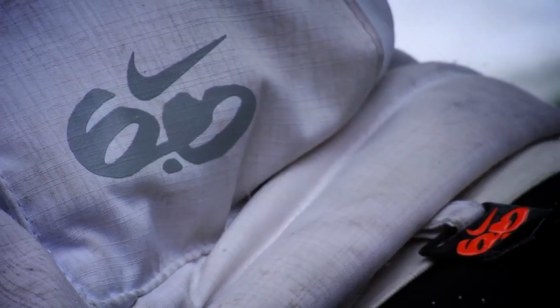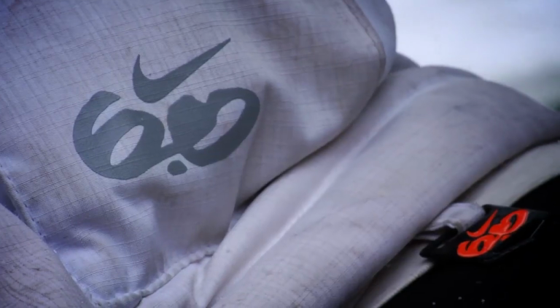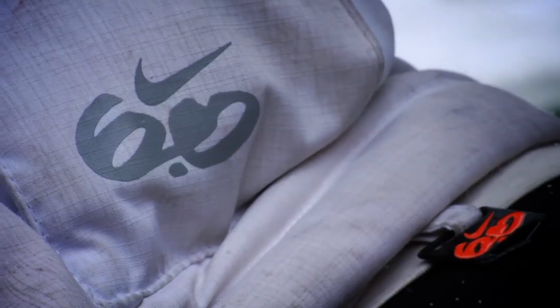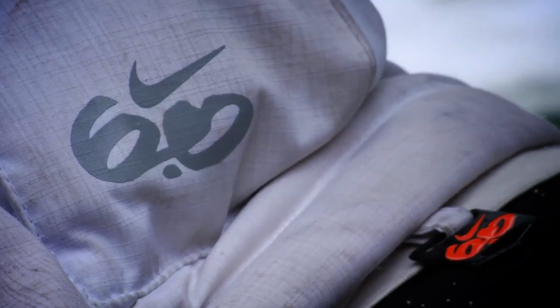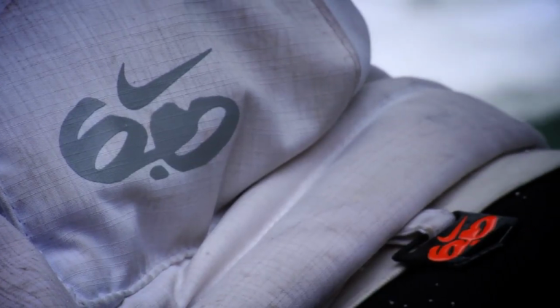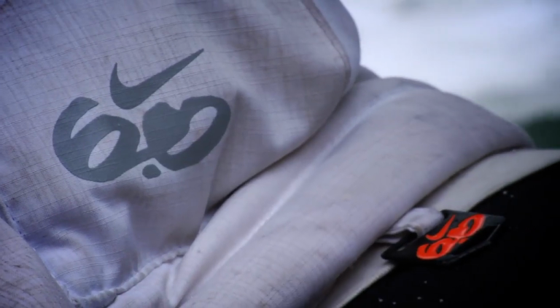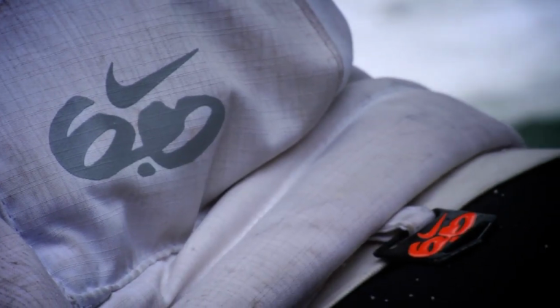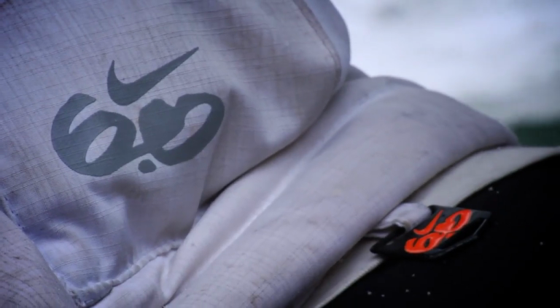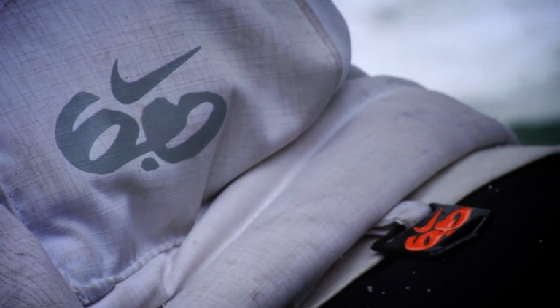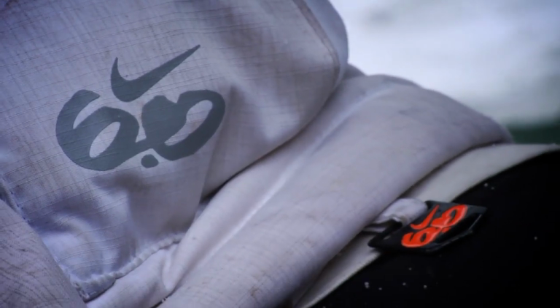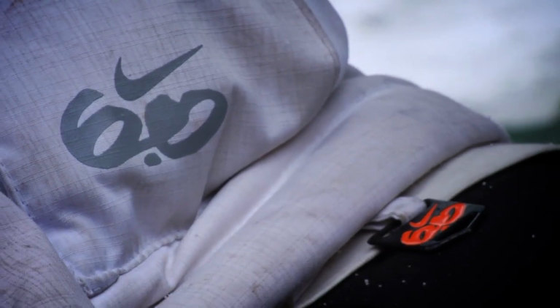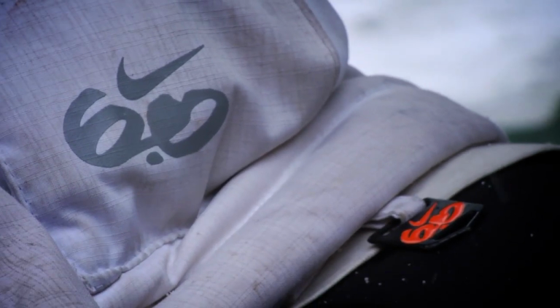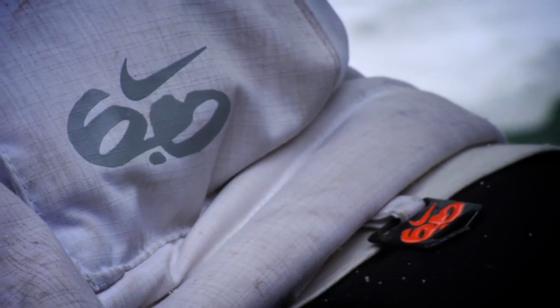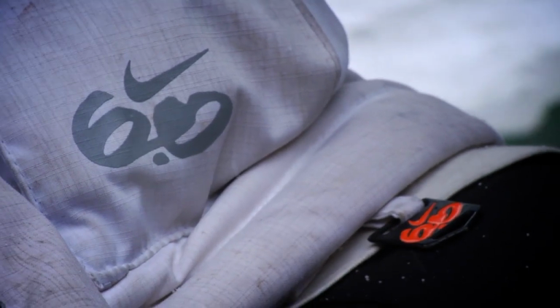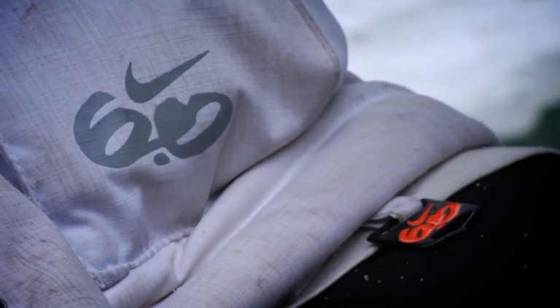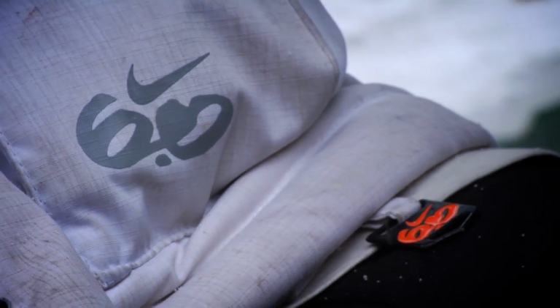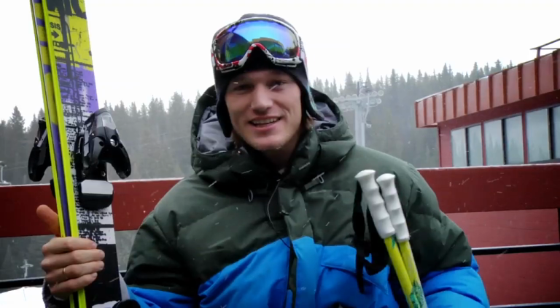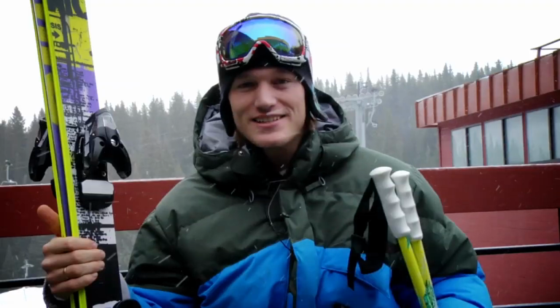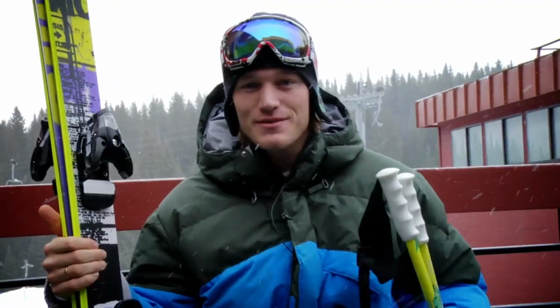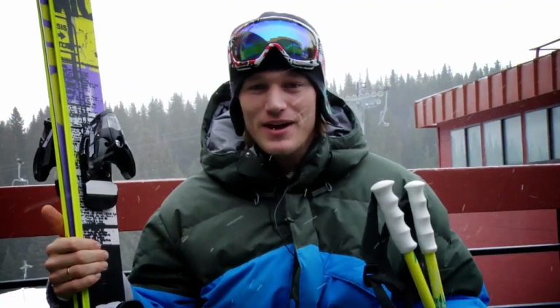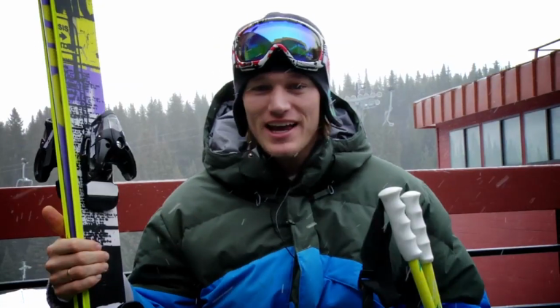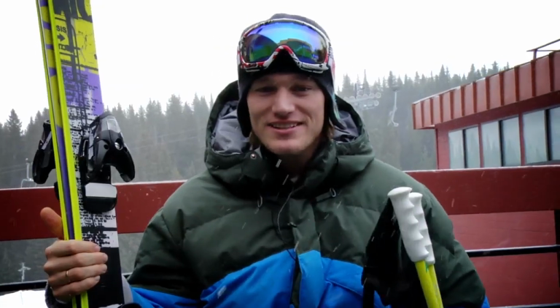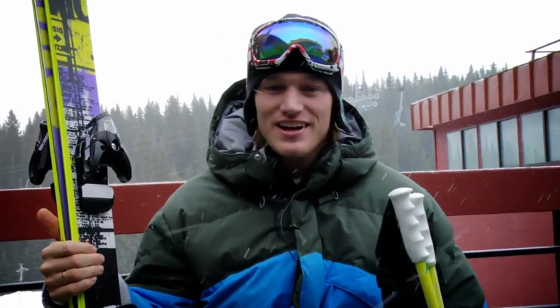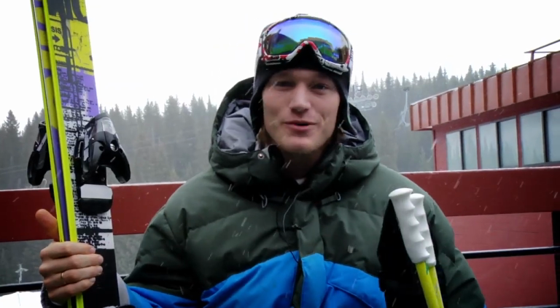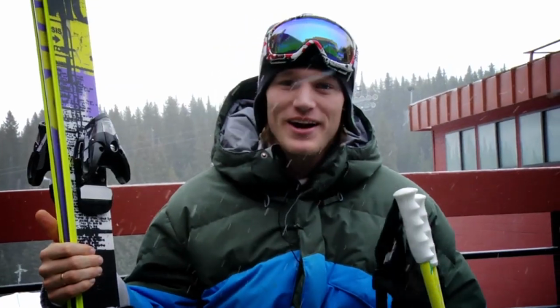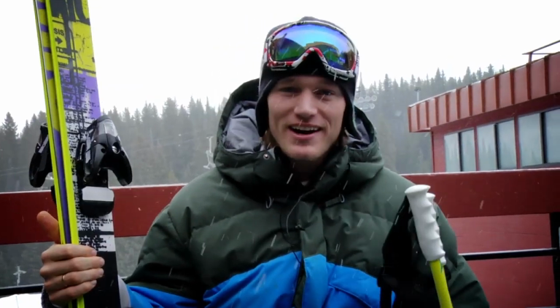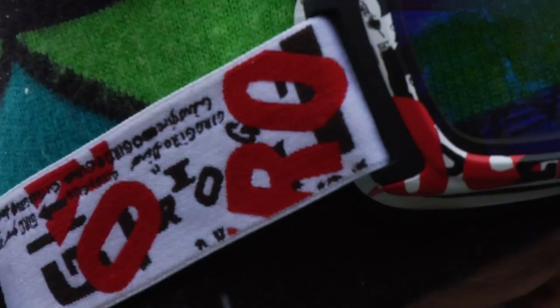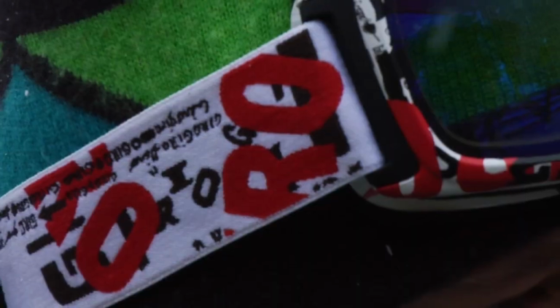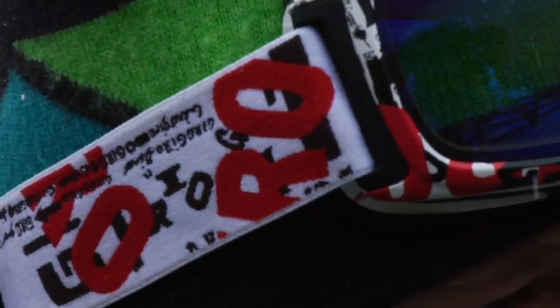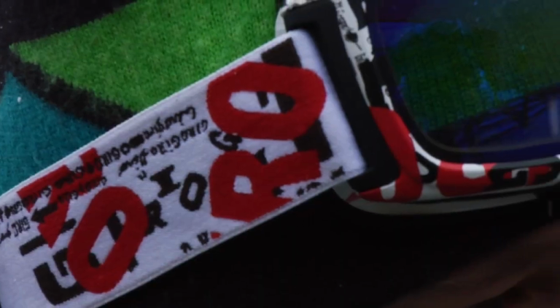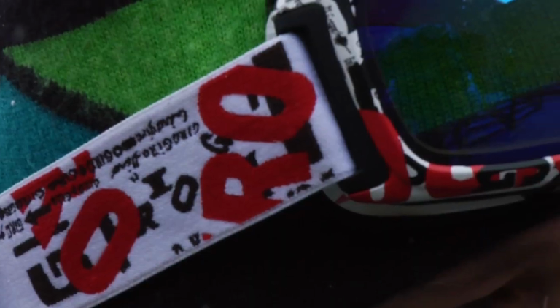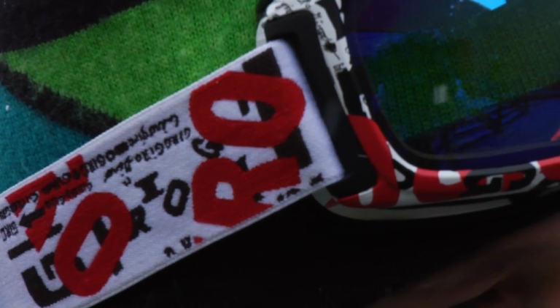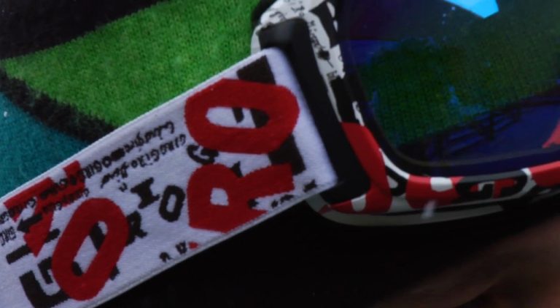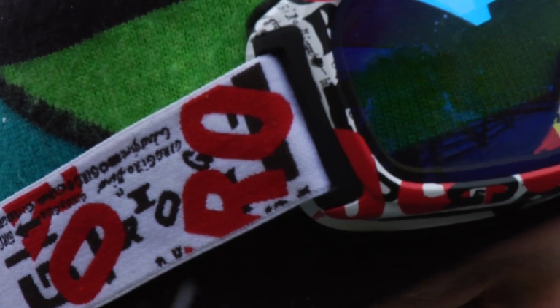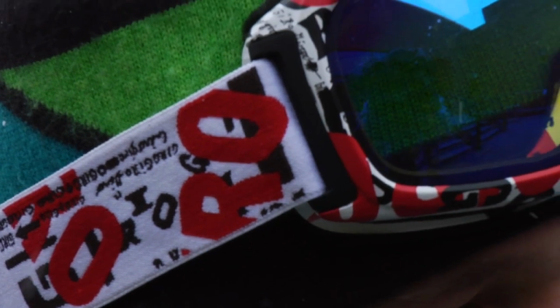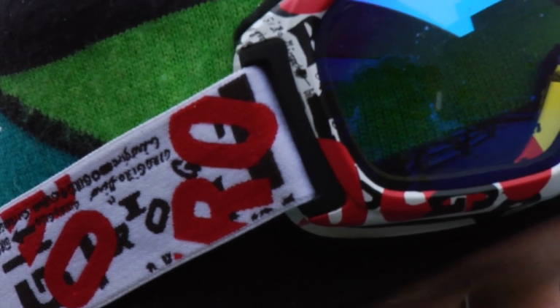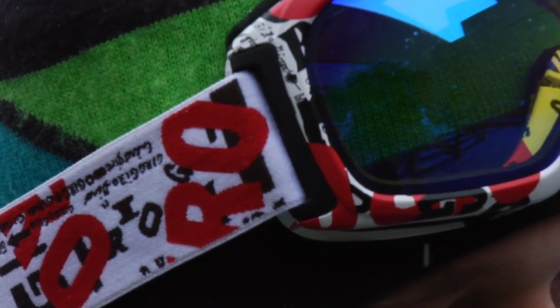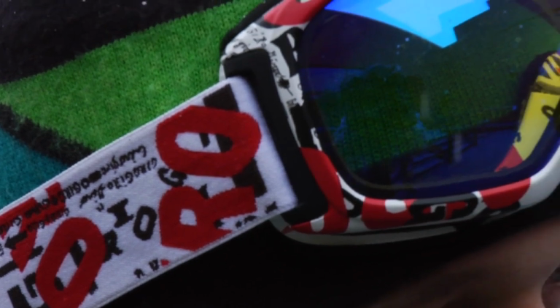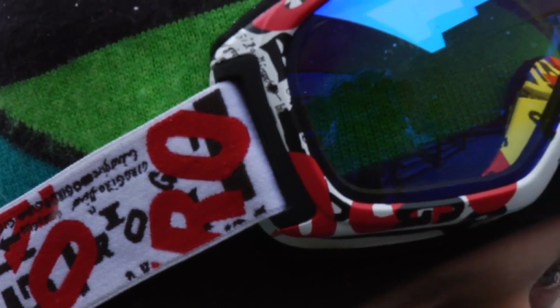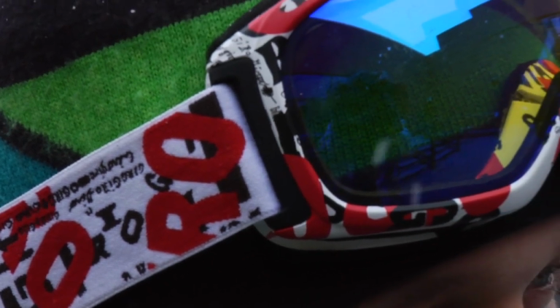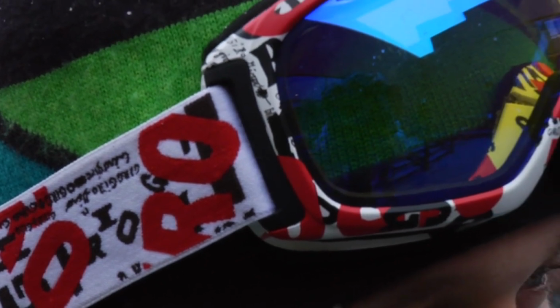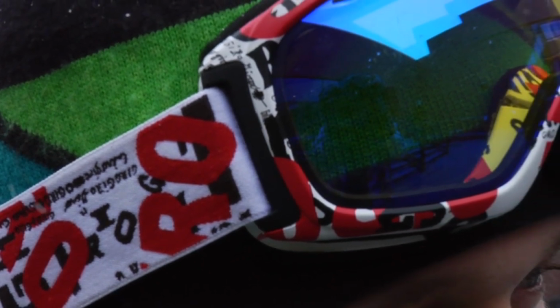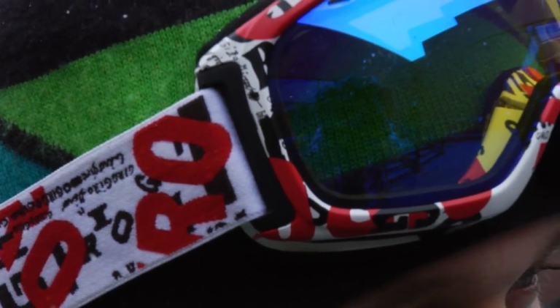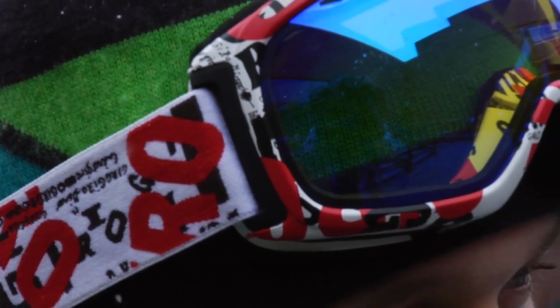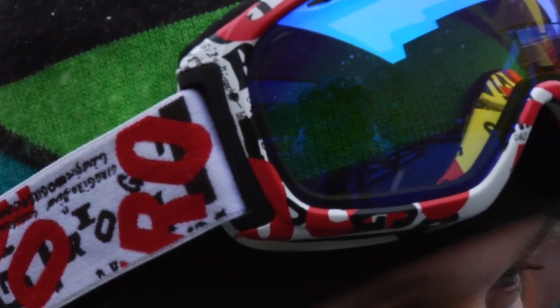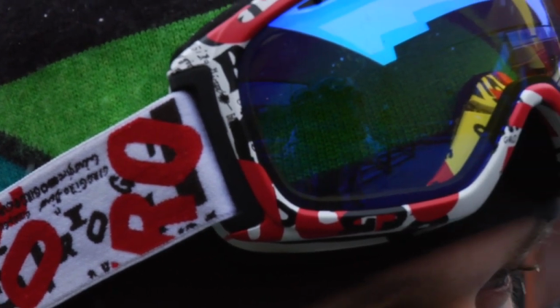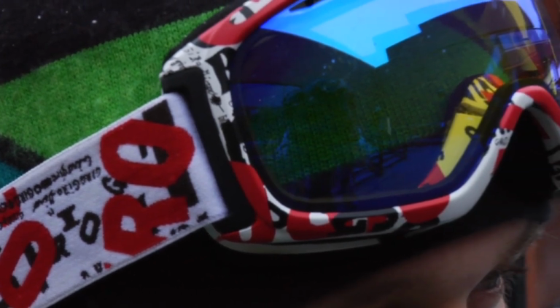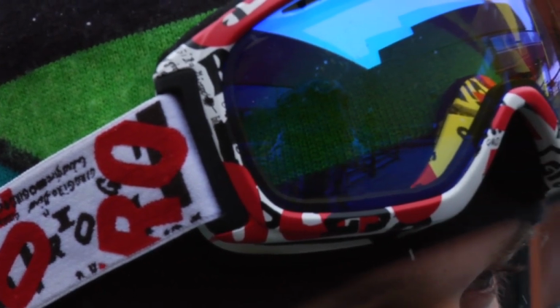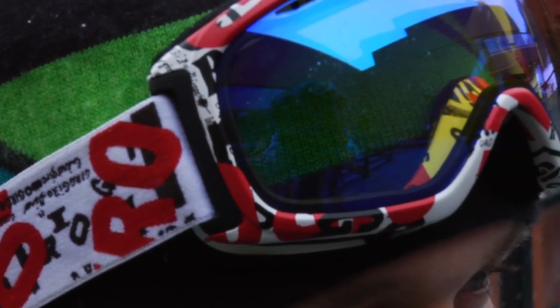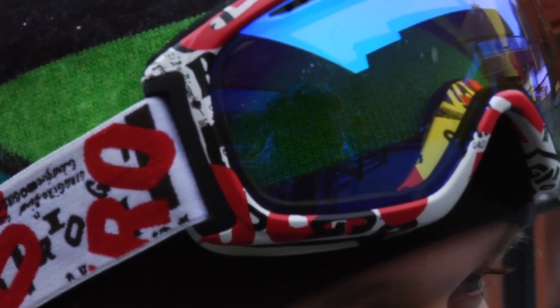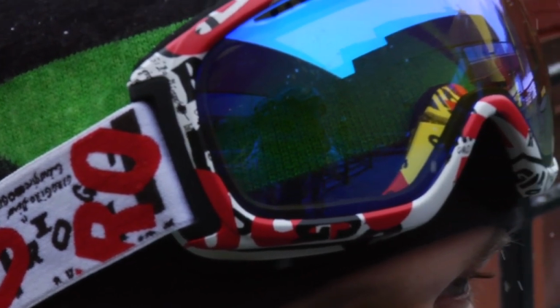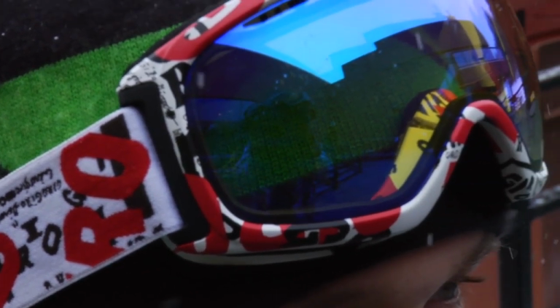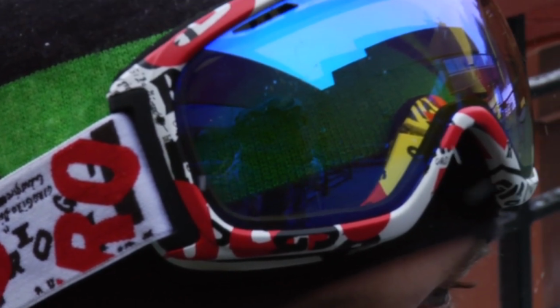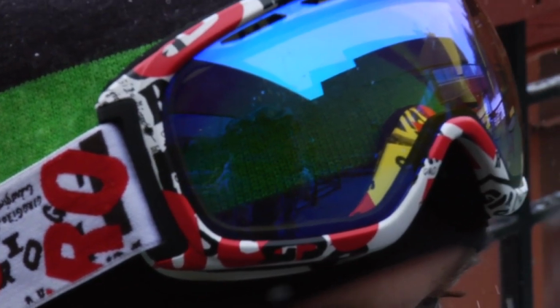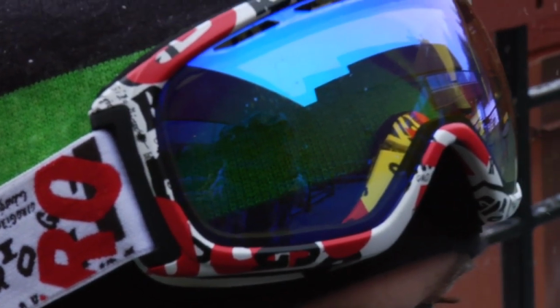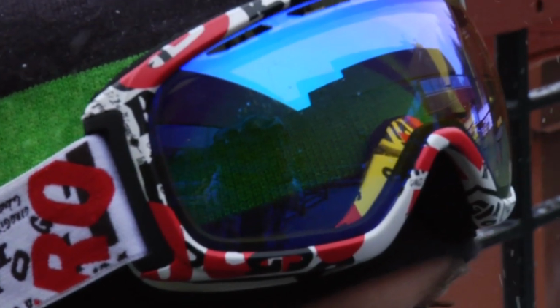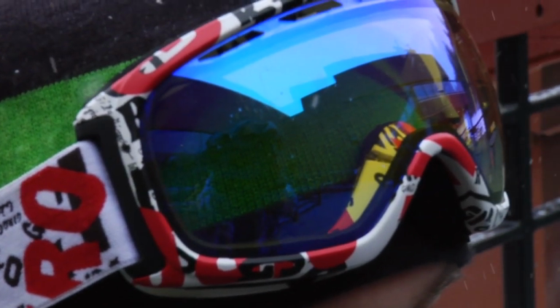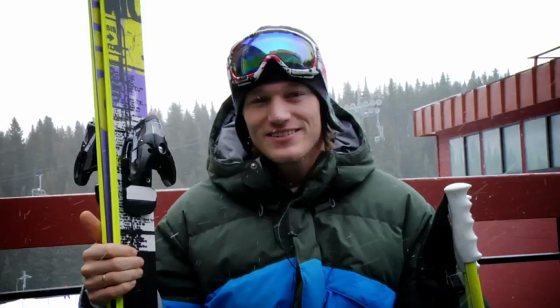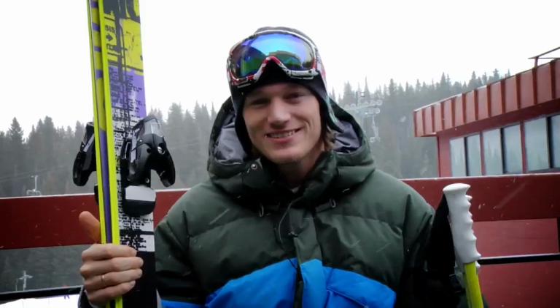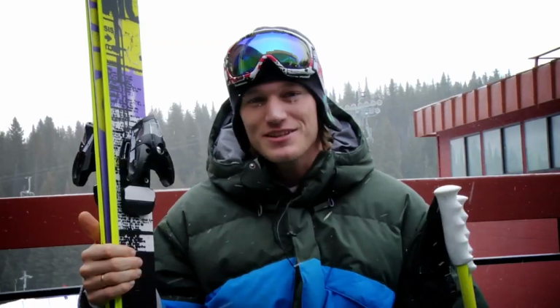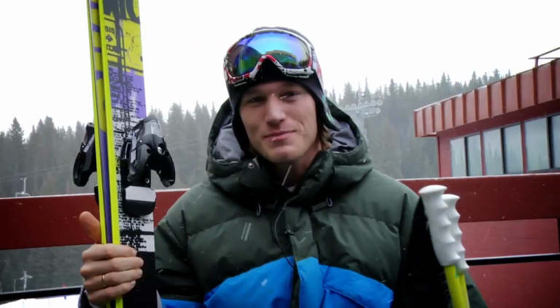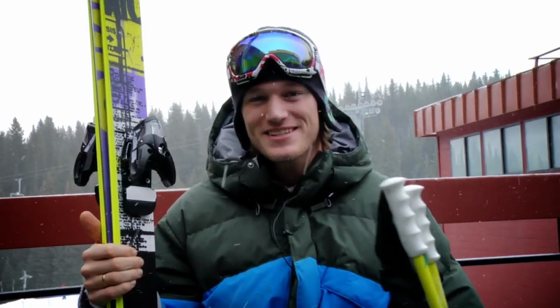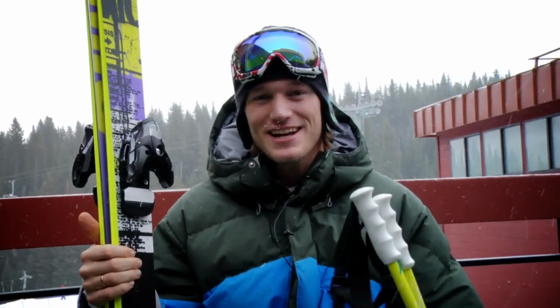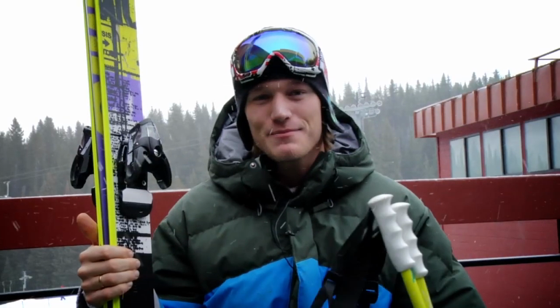And Nike 6.0 jackets and pants for outerwear. And I got Giro goggles and helmet. So that's my setup.